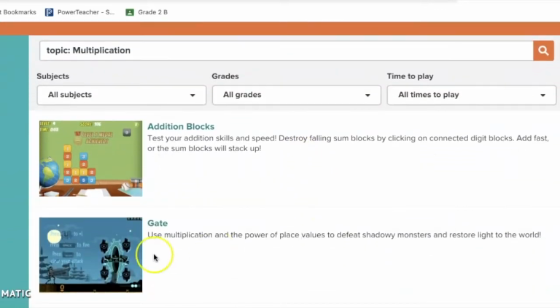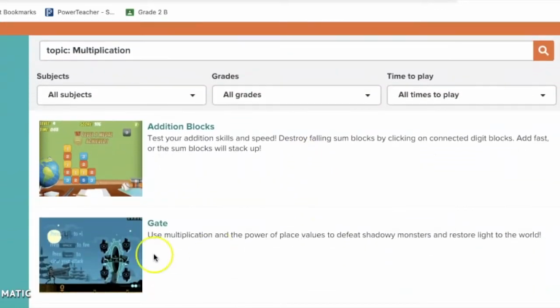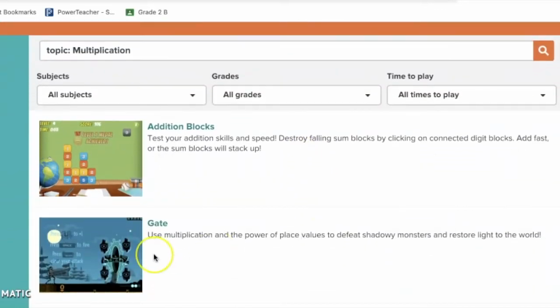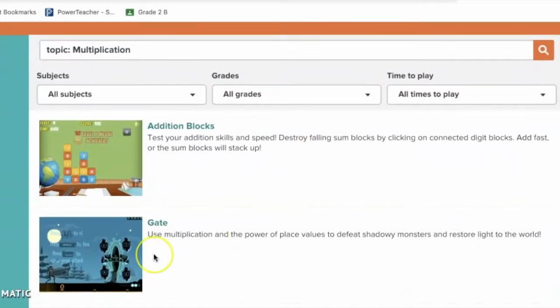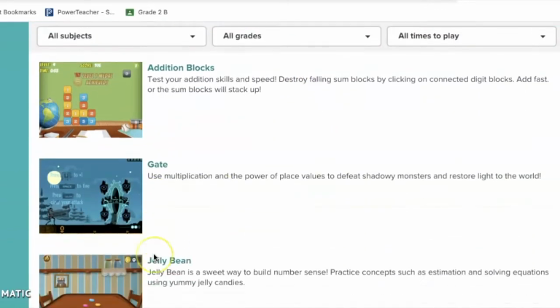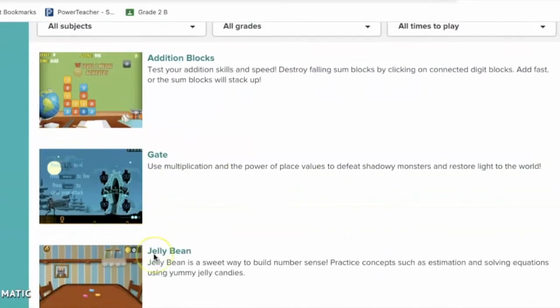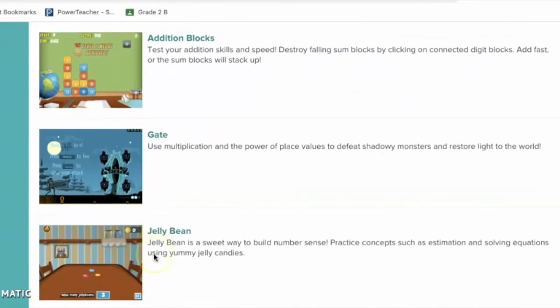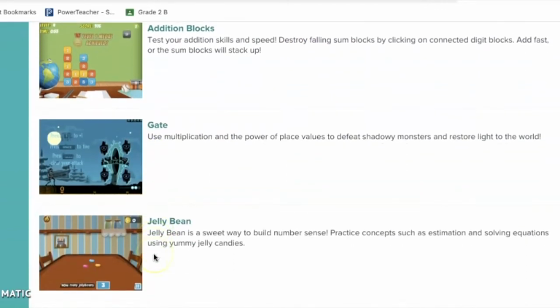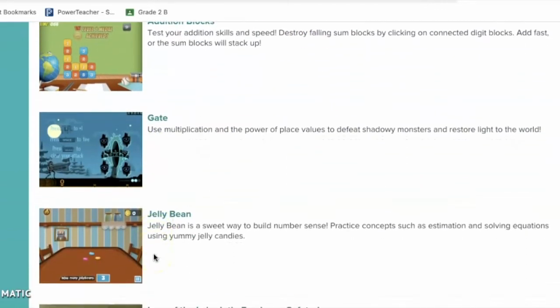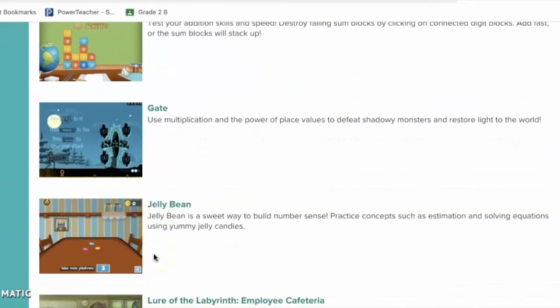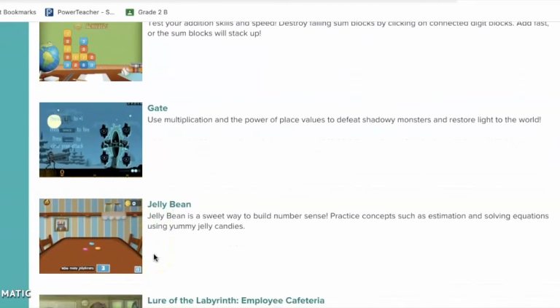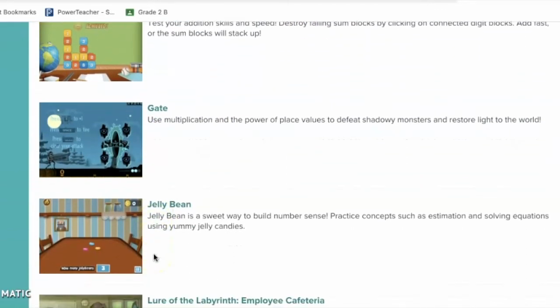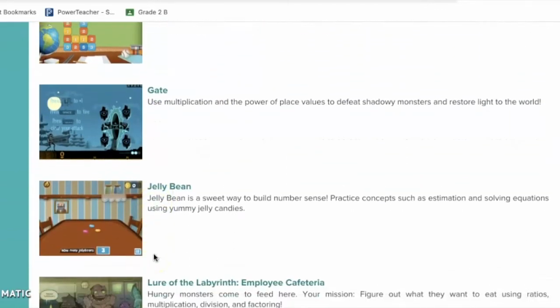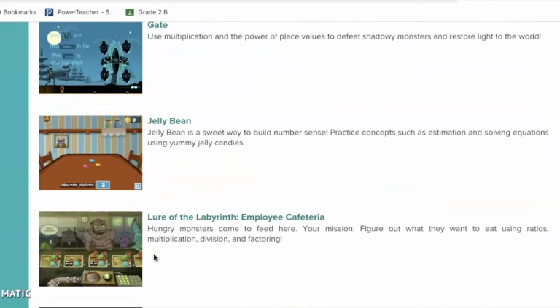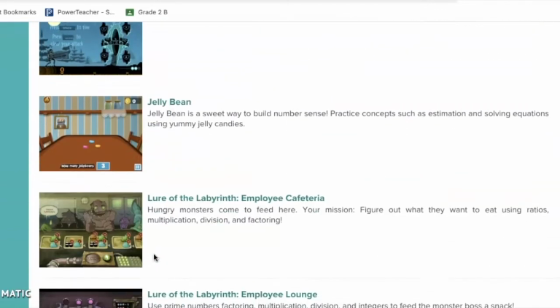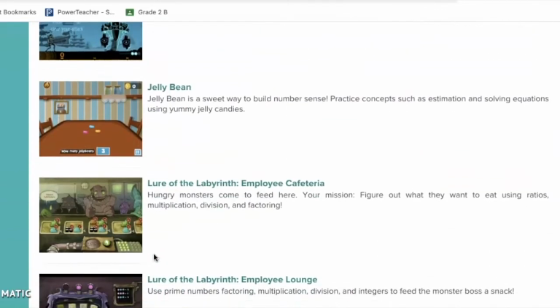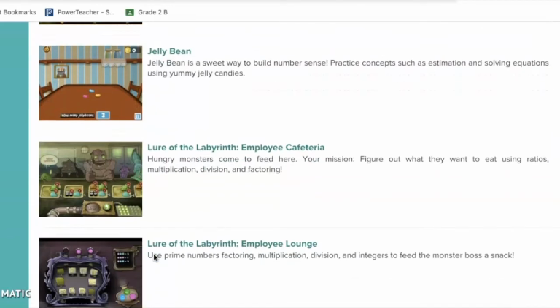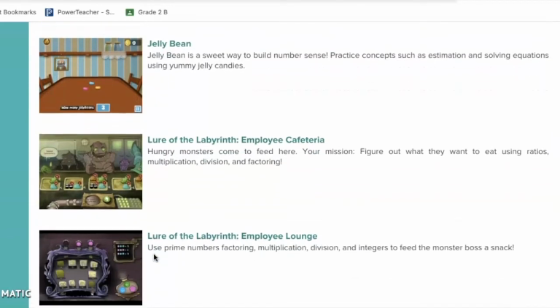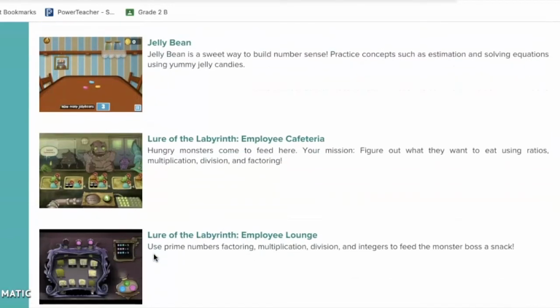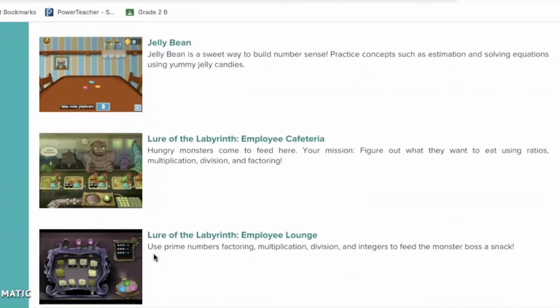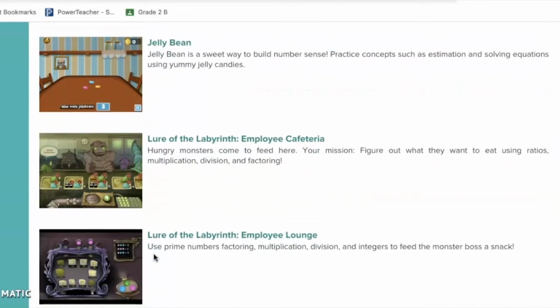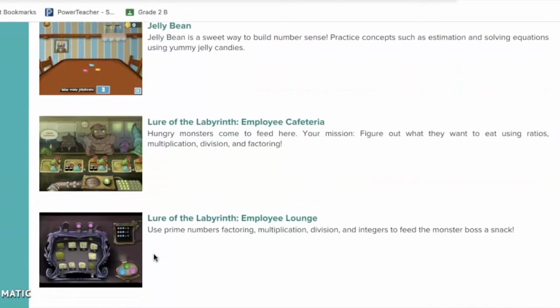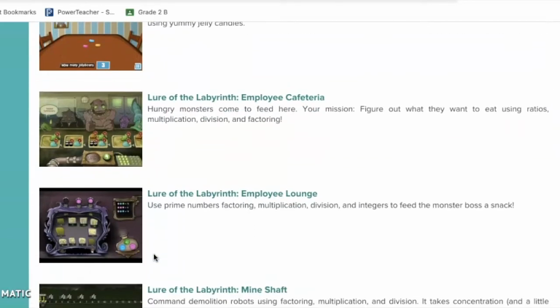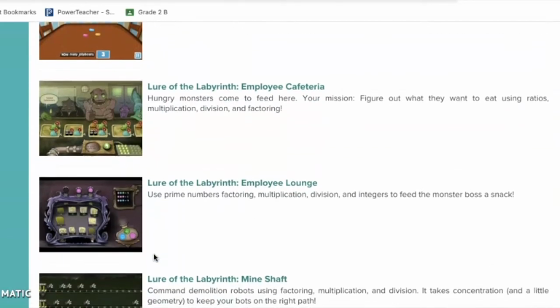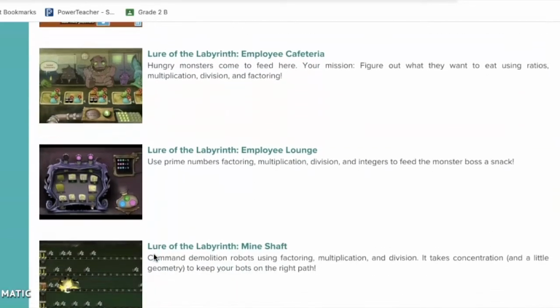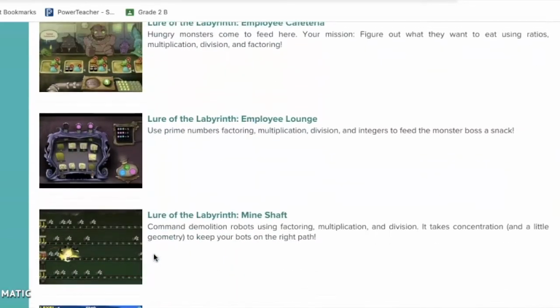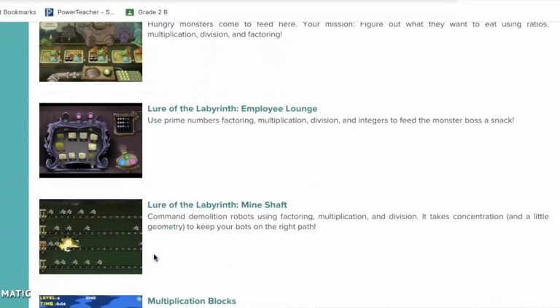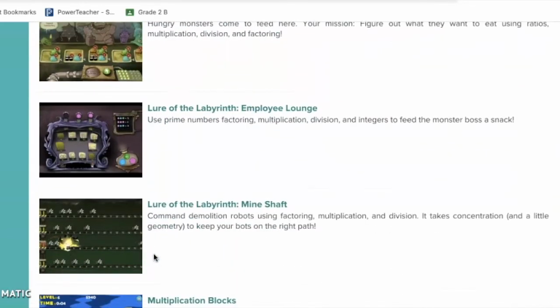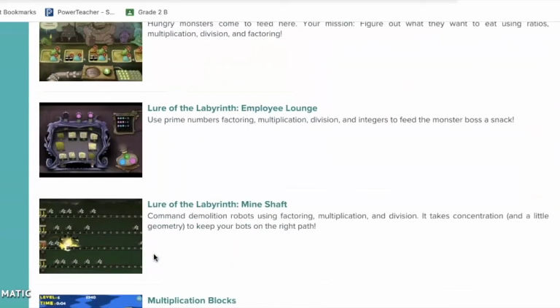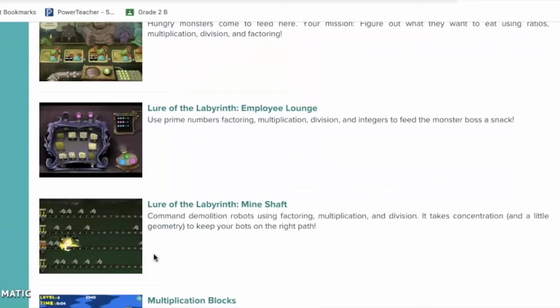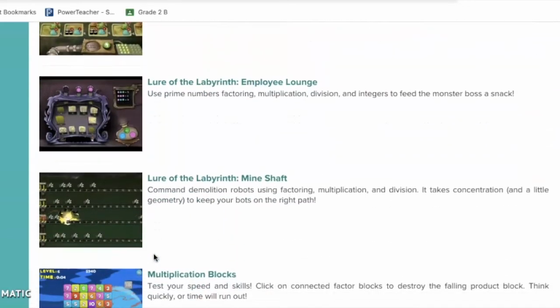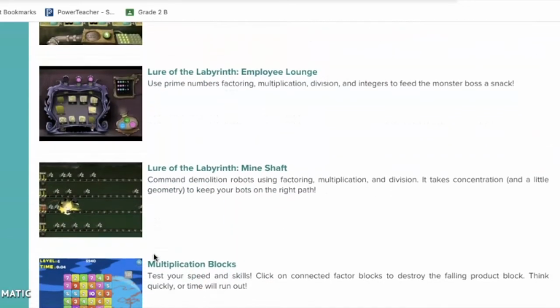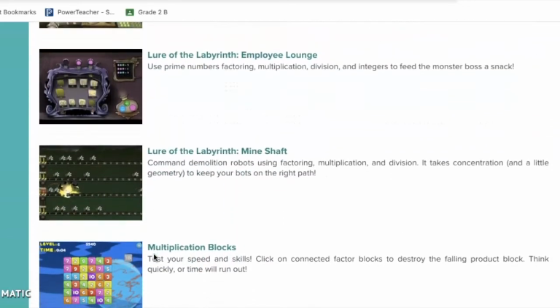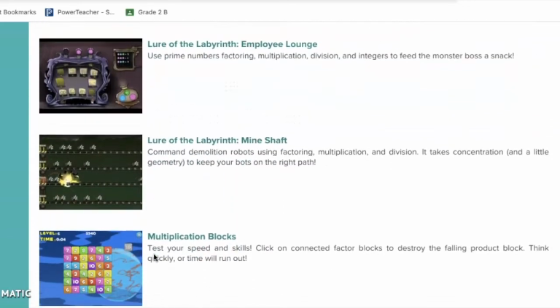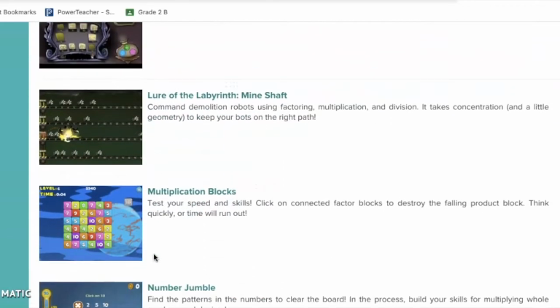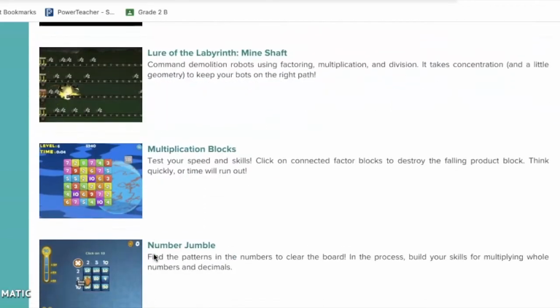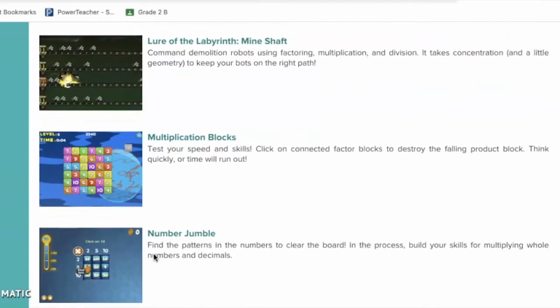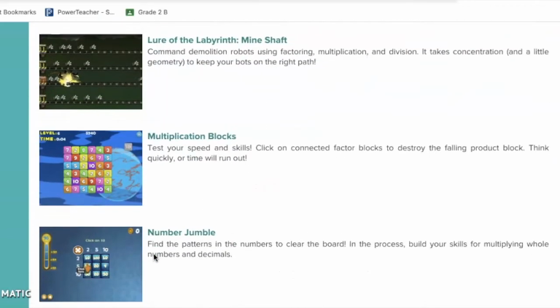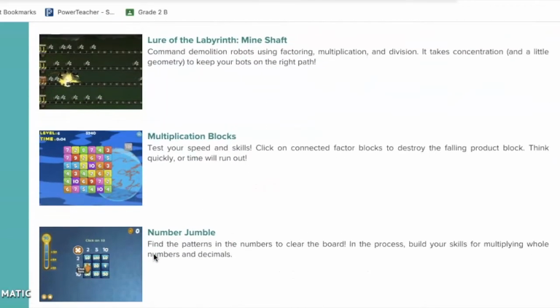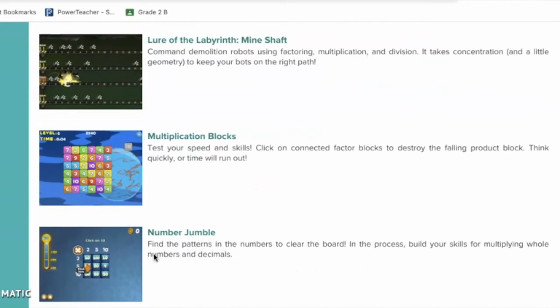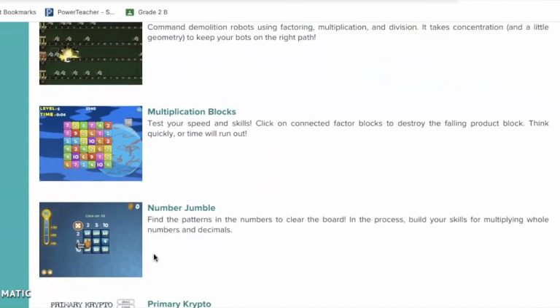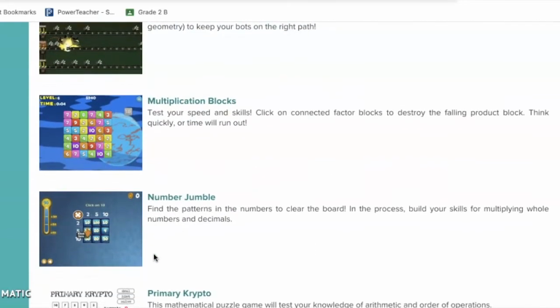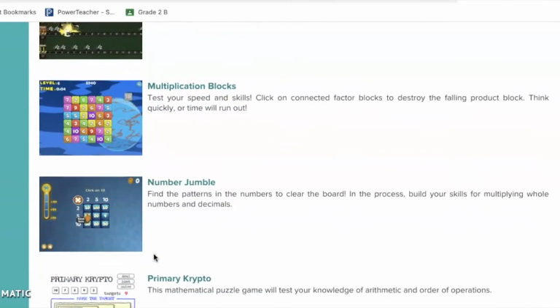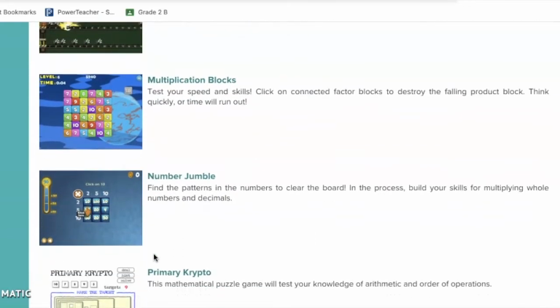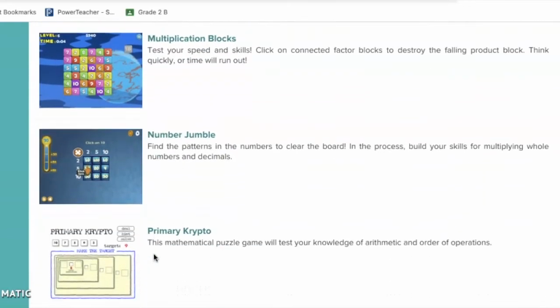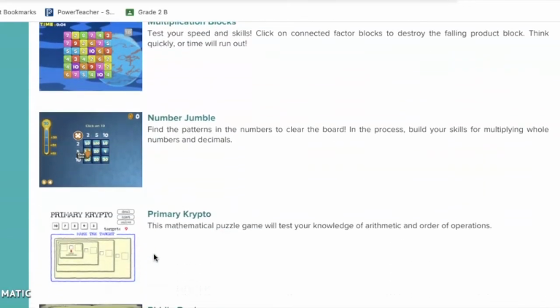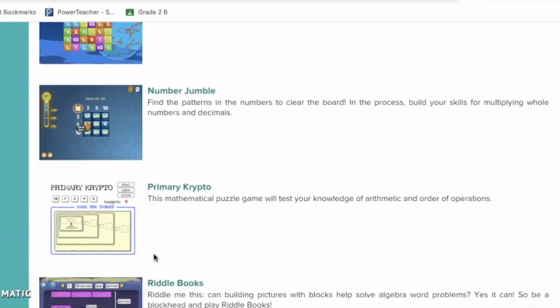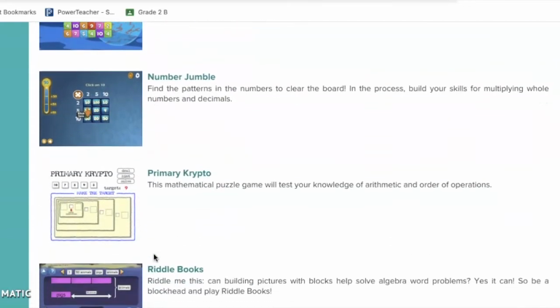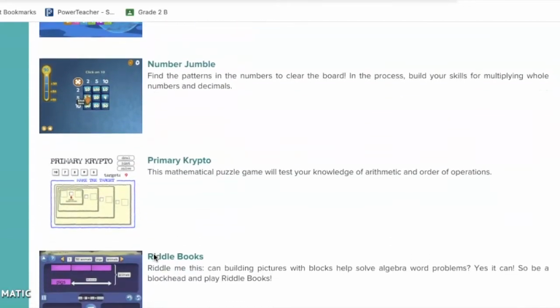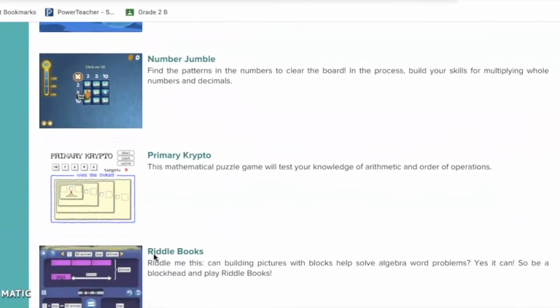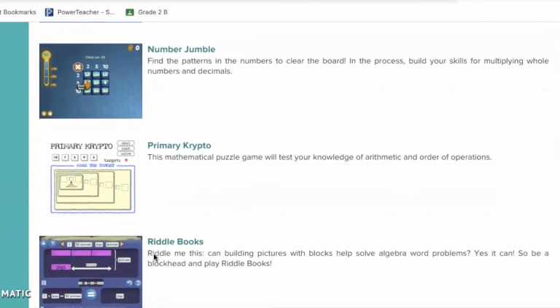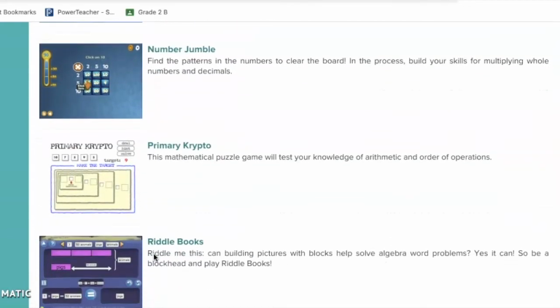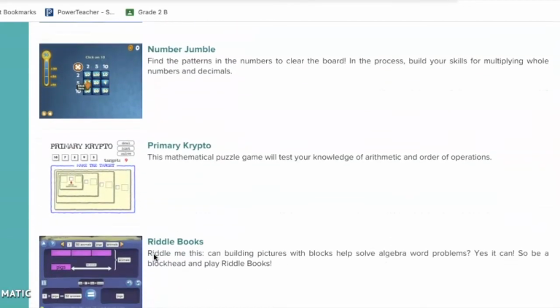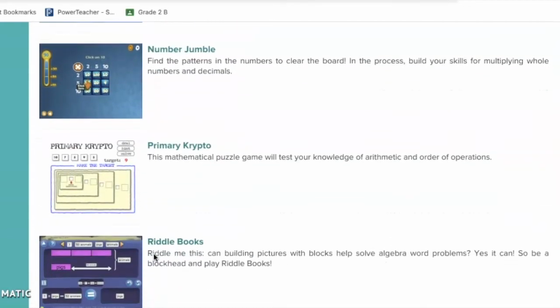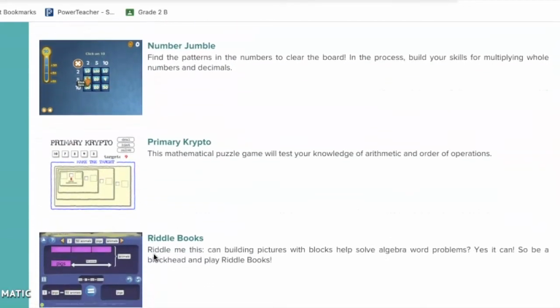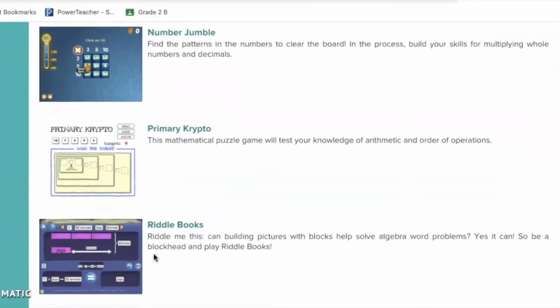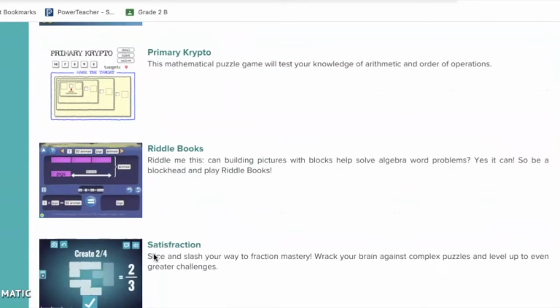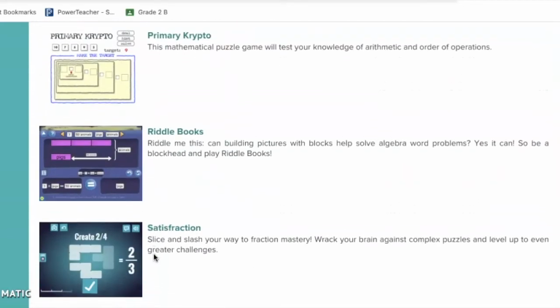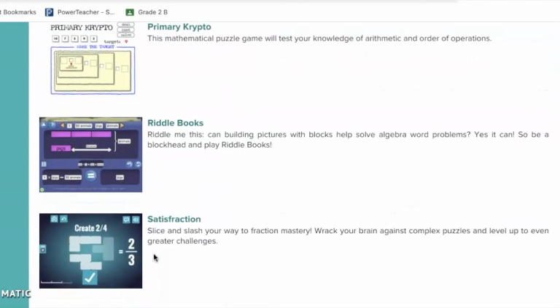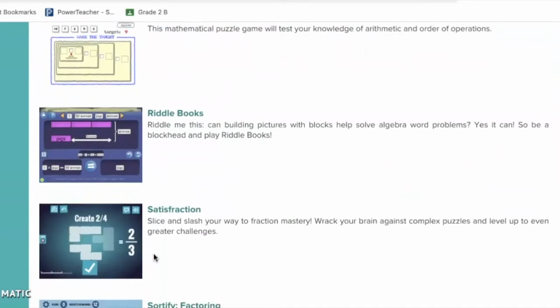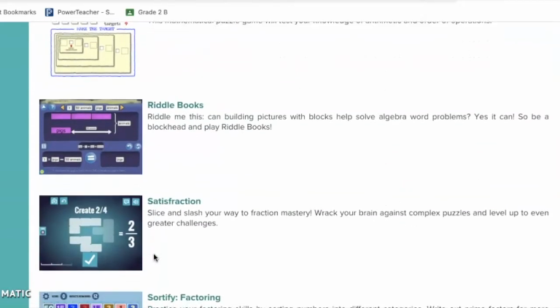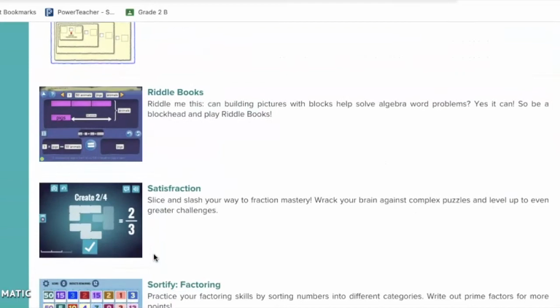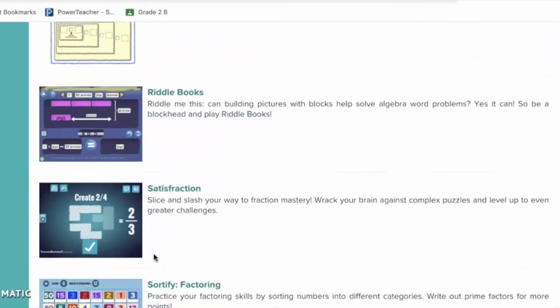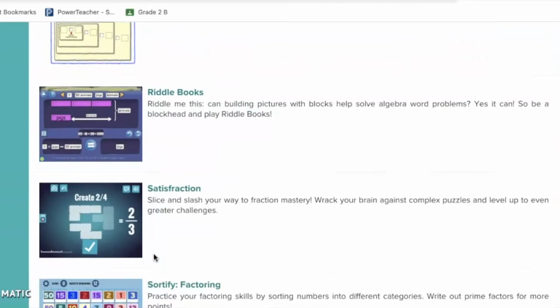Next I'm going to show you GameUp. GameUp has a bunch of really fun games related to multiplication, some really fun addition games, different types of multiplication, and even some fraction games in there.